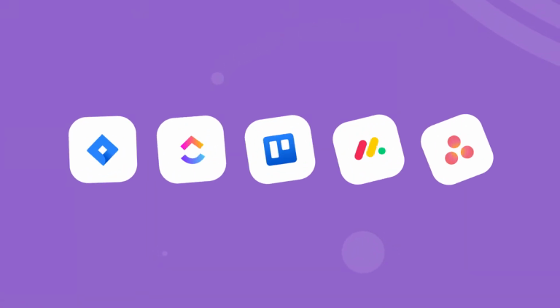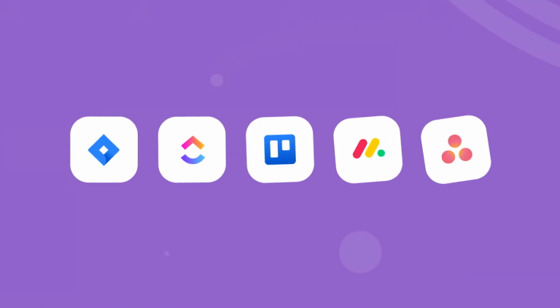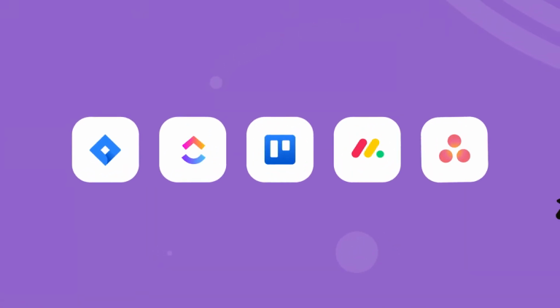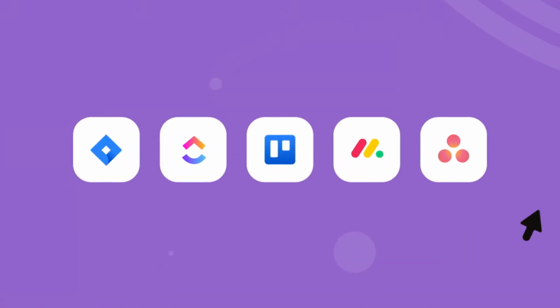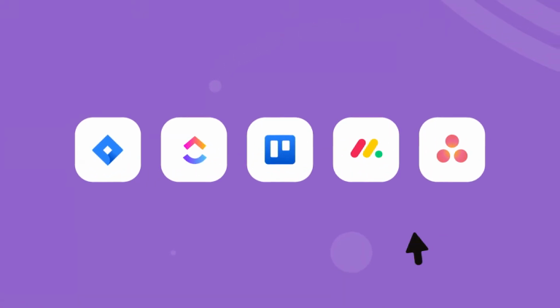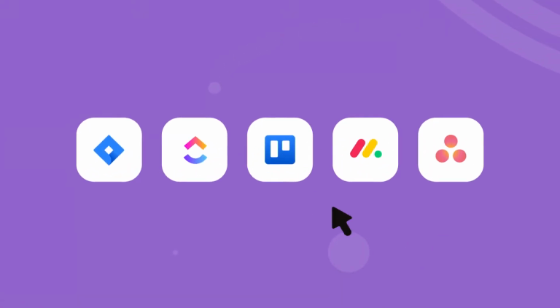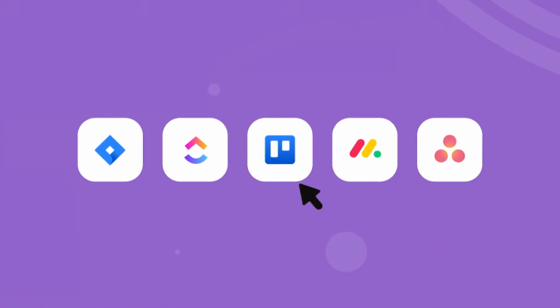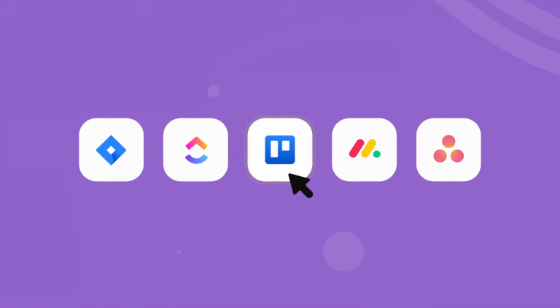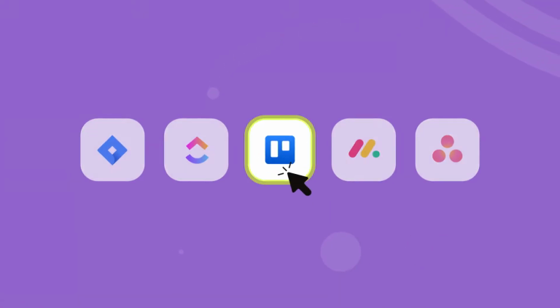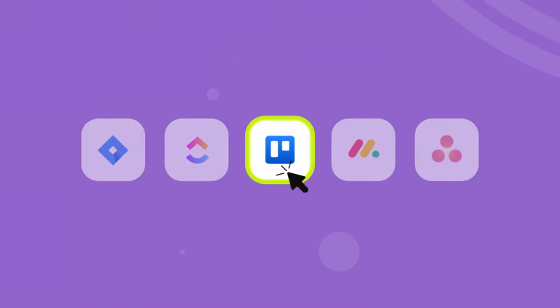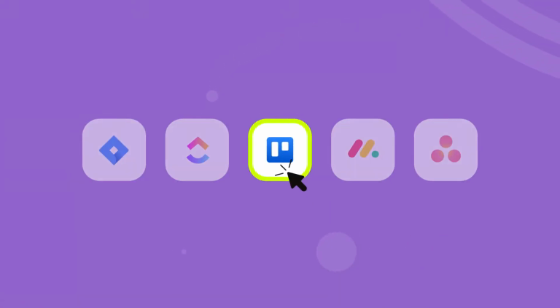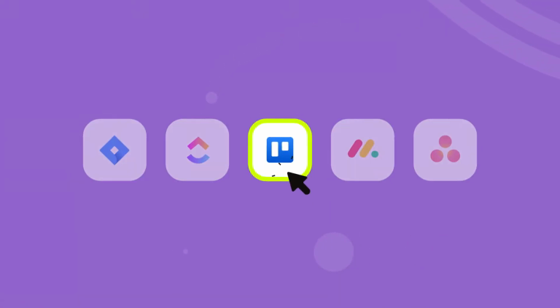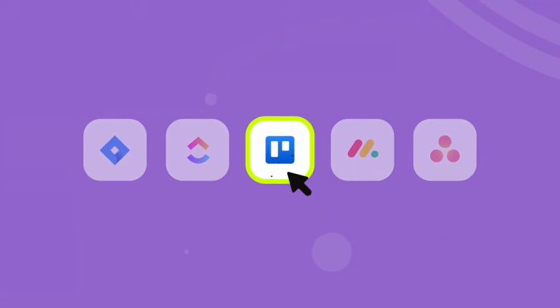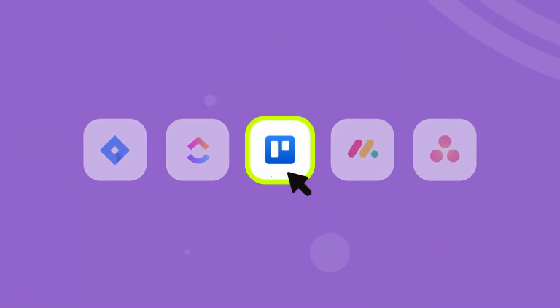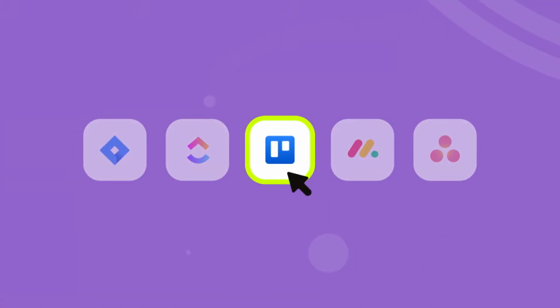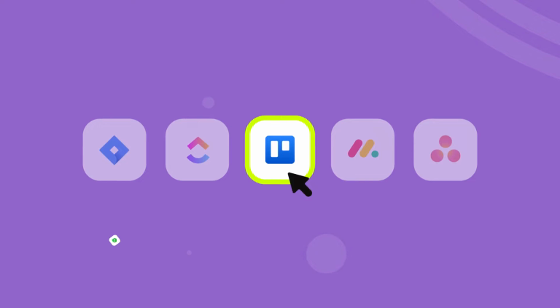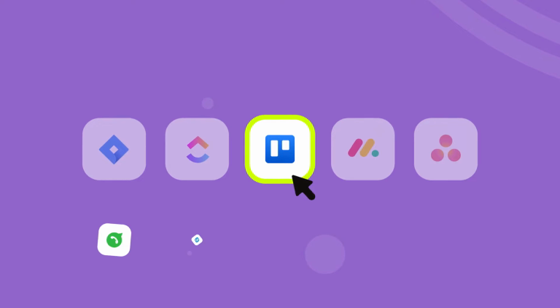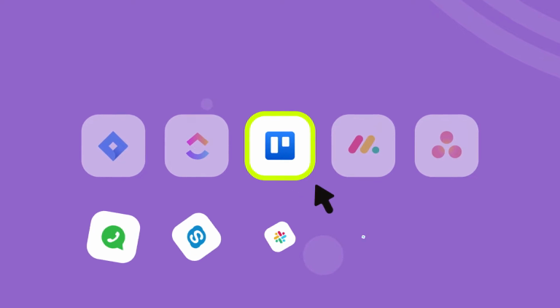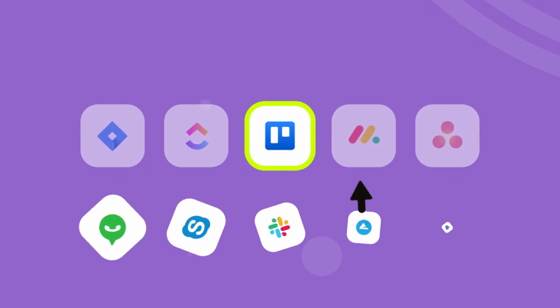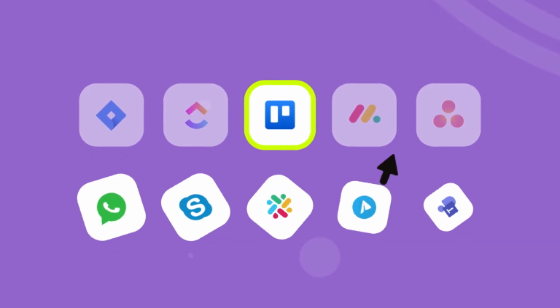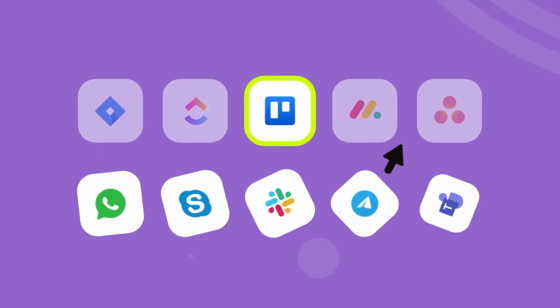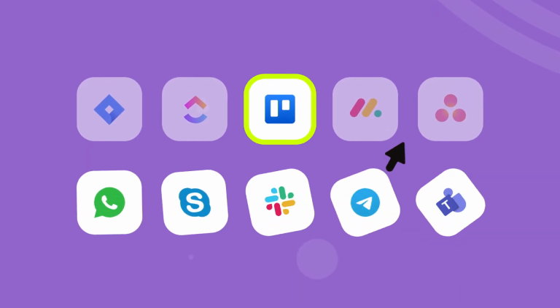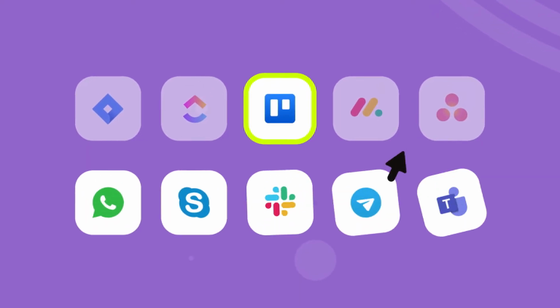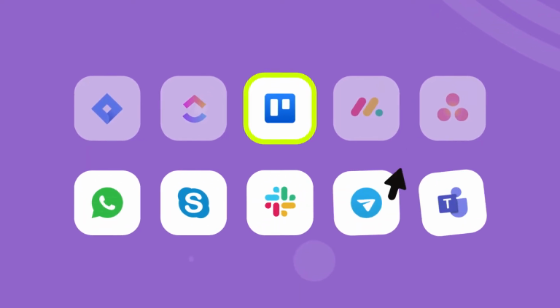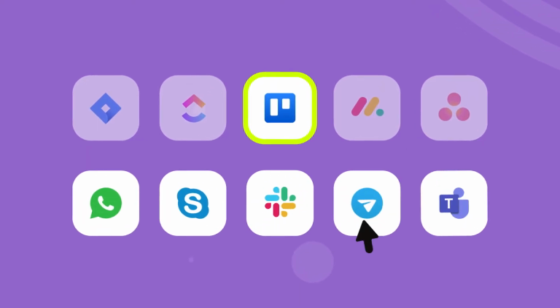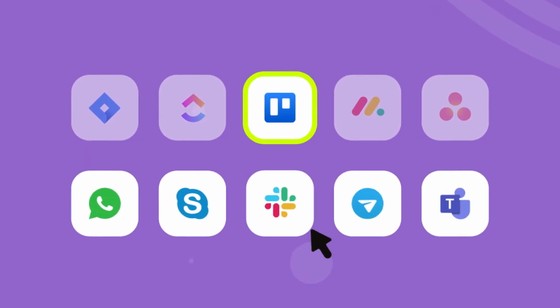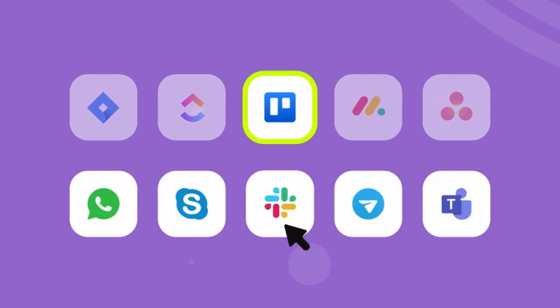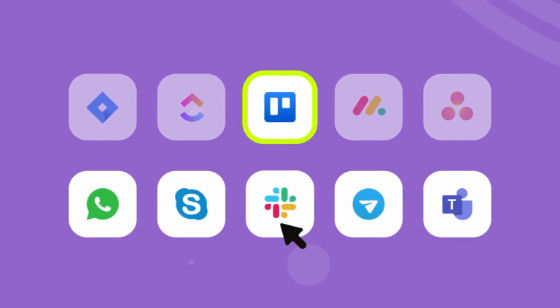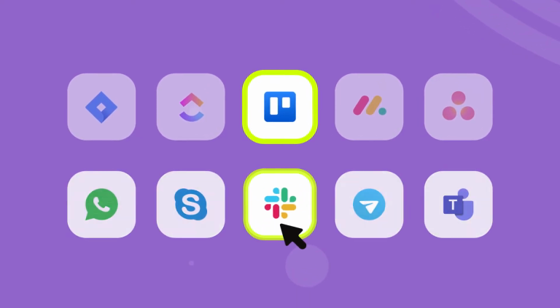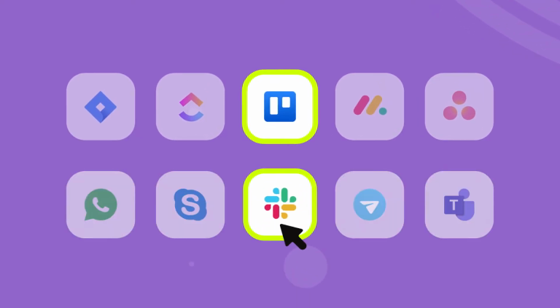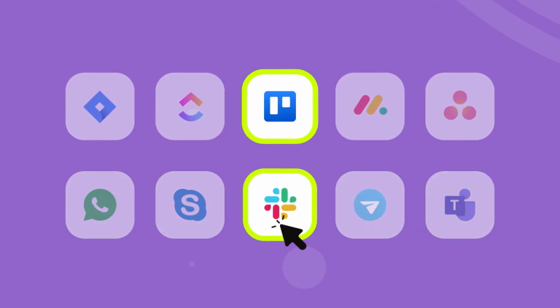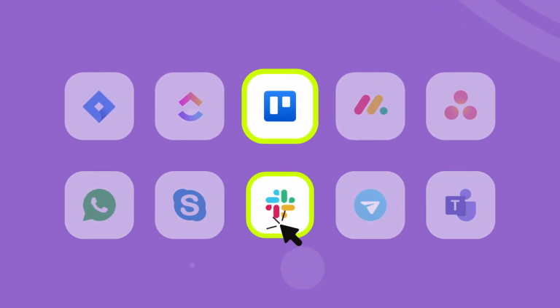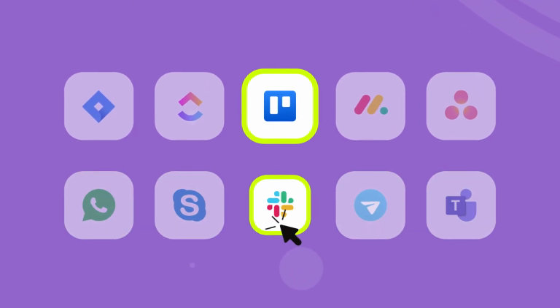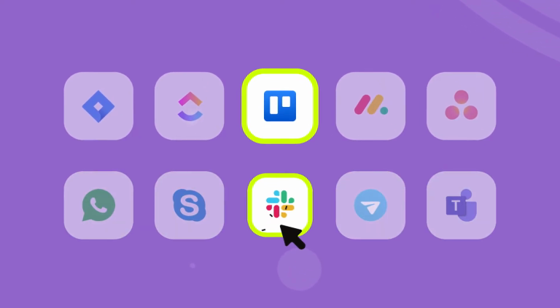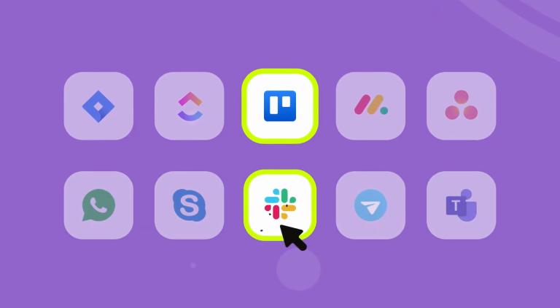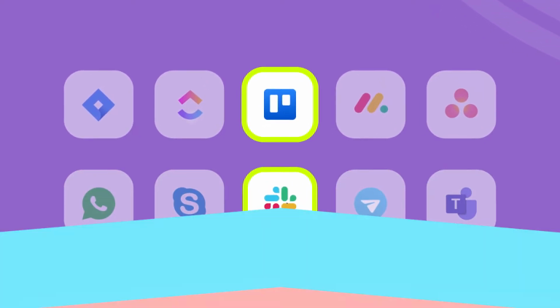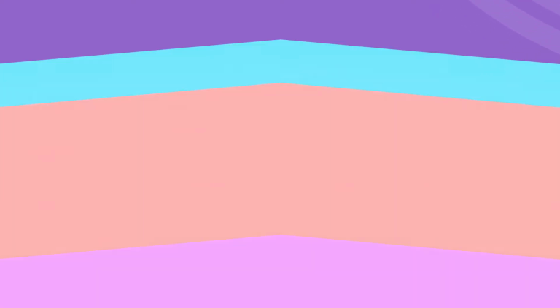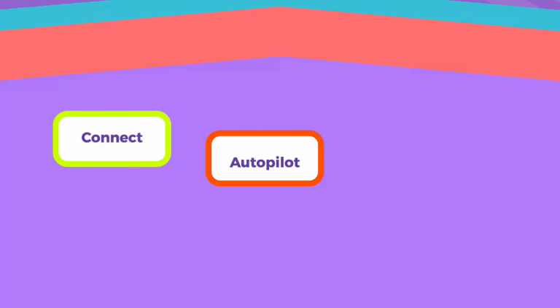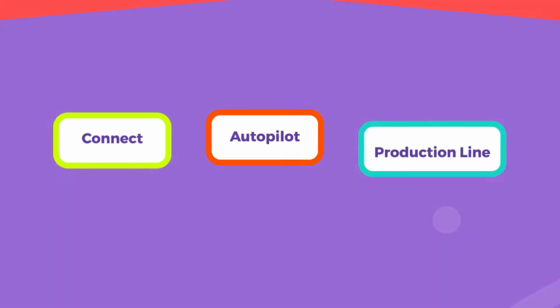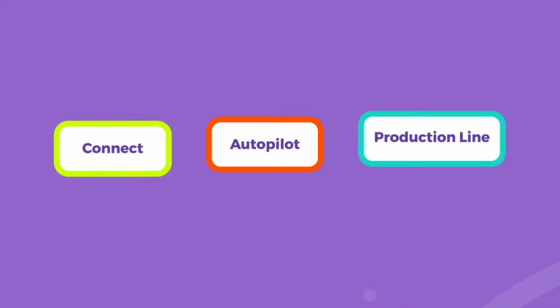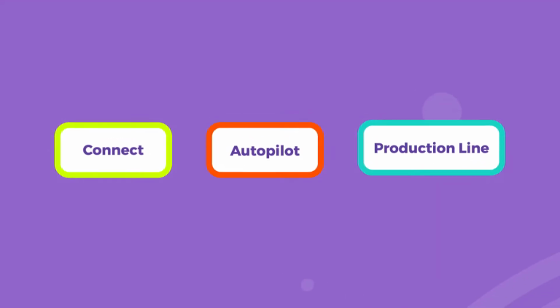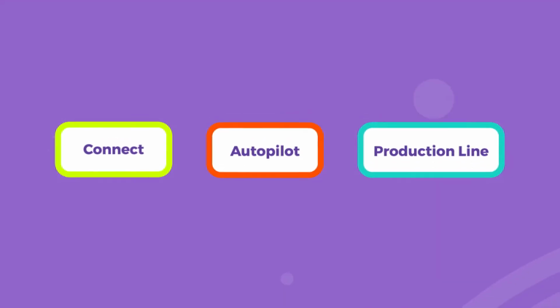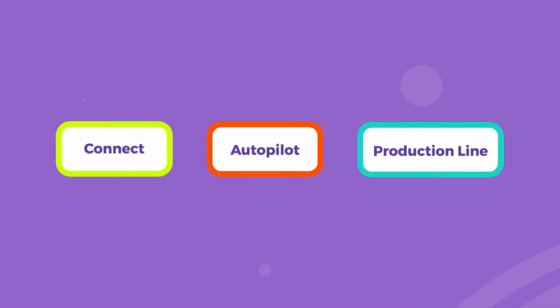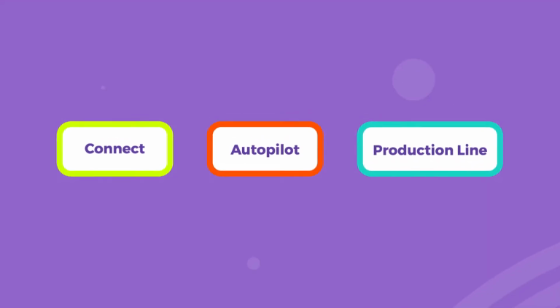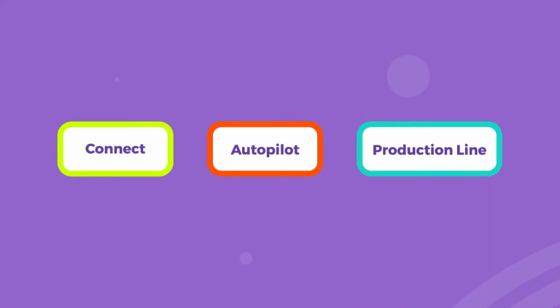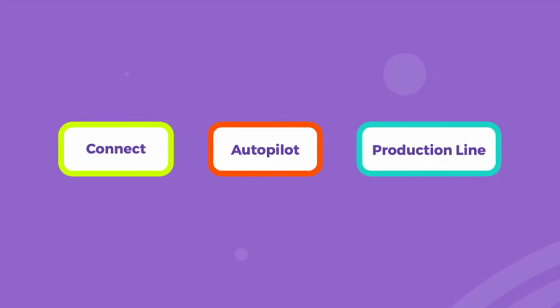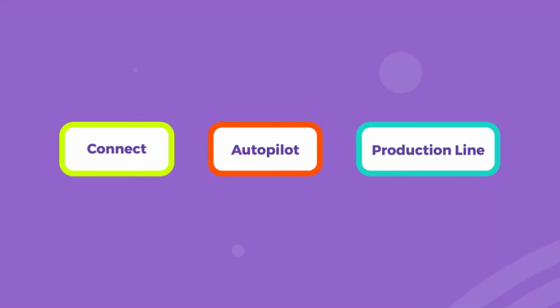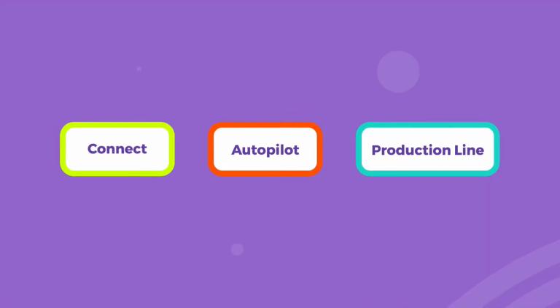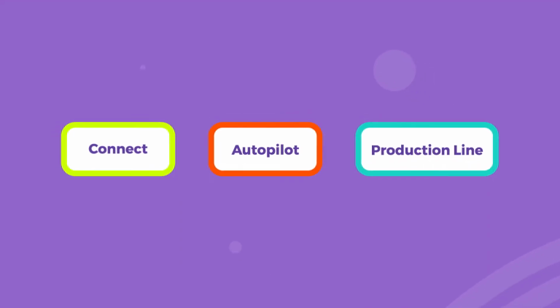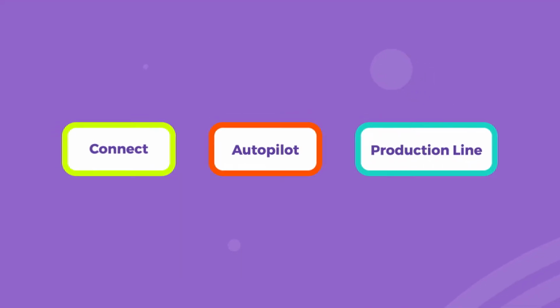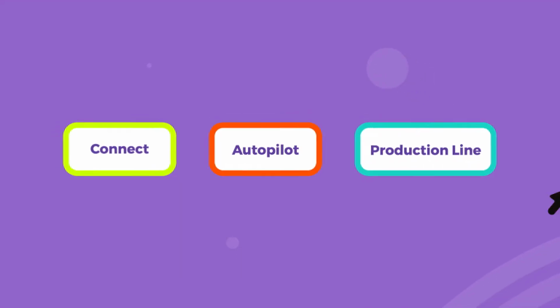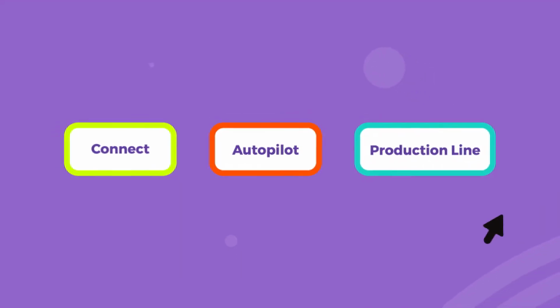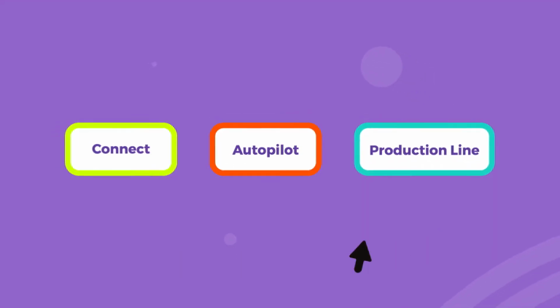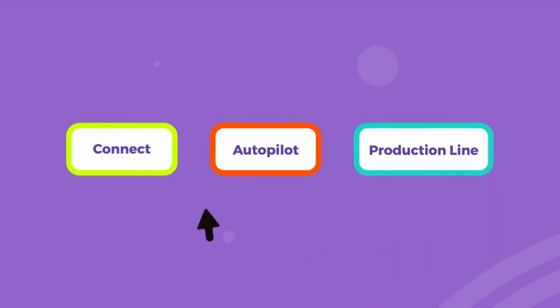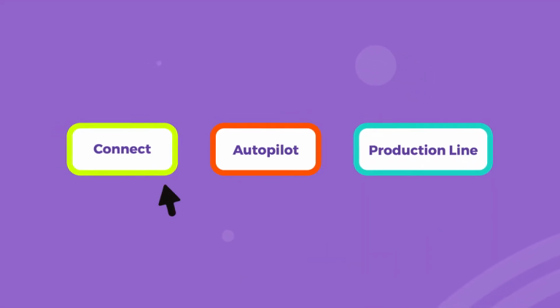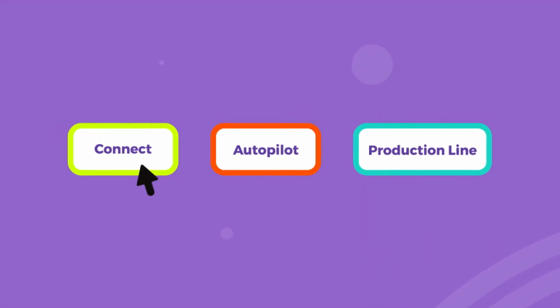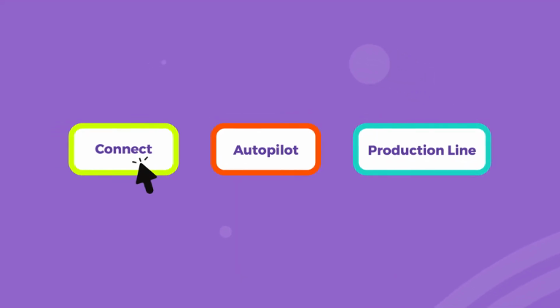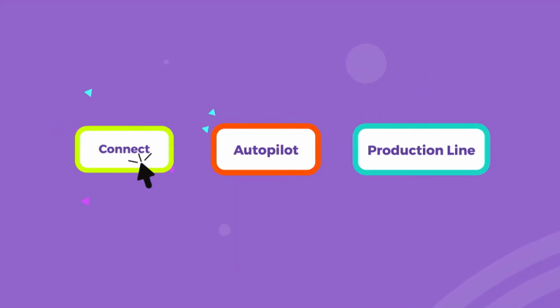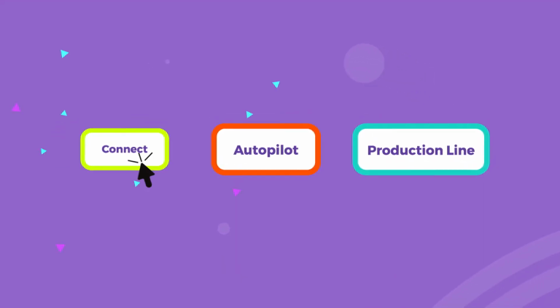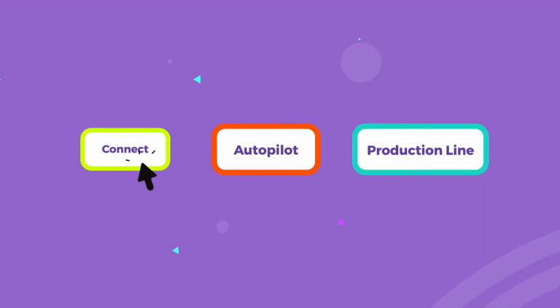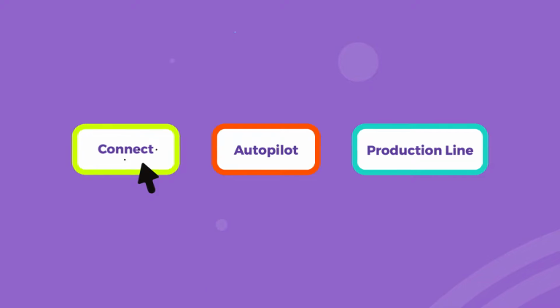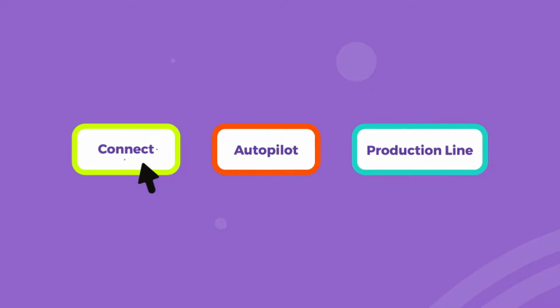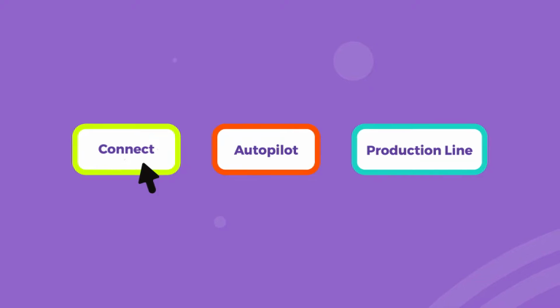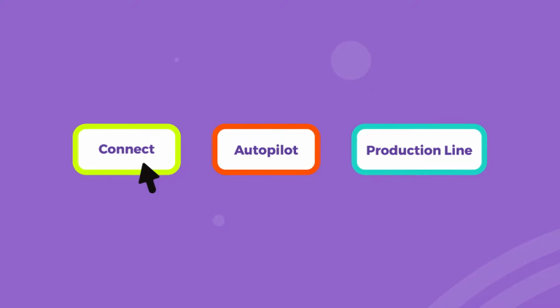Let's have a look at how Adam works for you. First, add your project management tool. Second, add your preferred communication app. Third, enable your Adam superpowers.